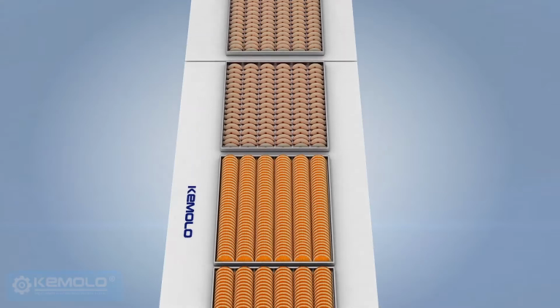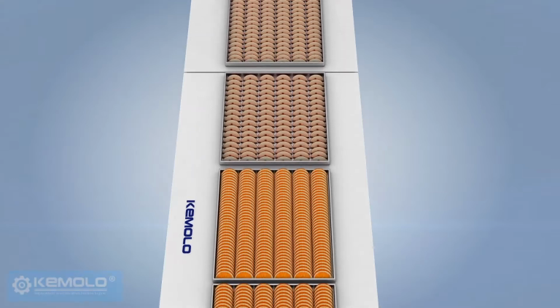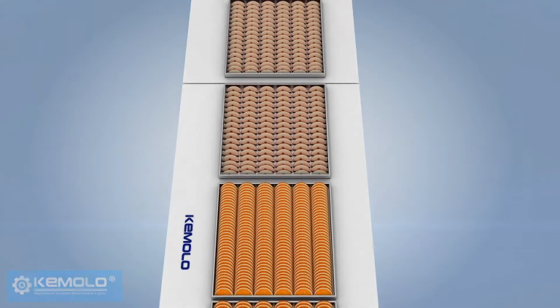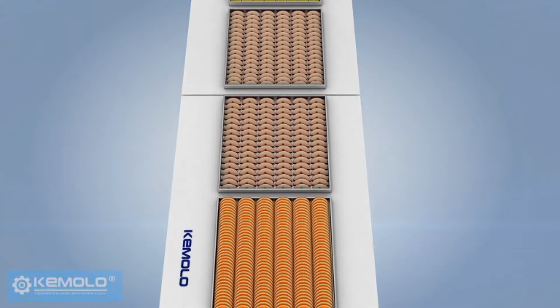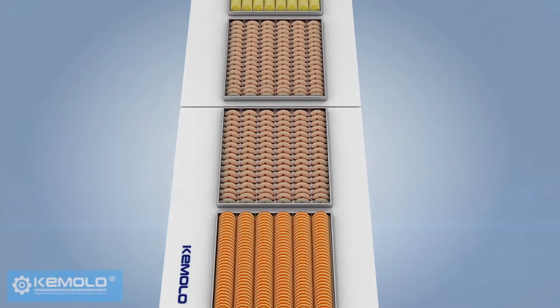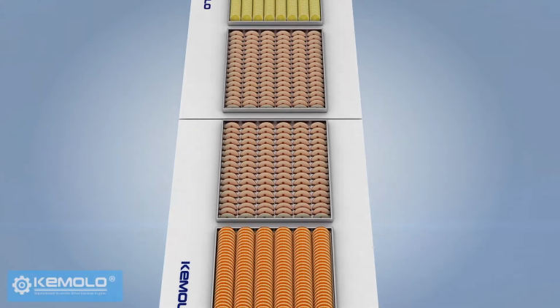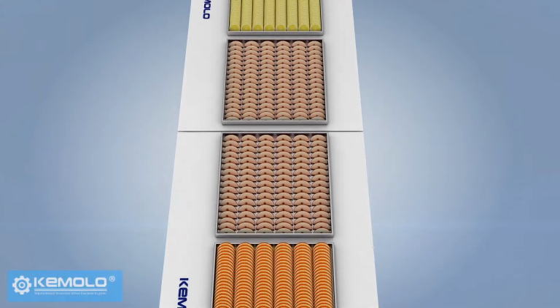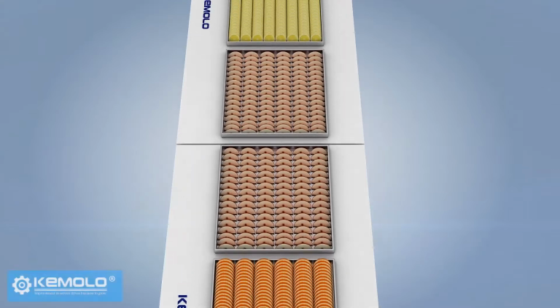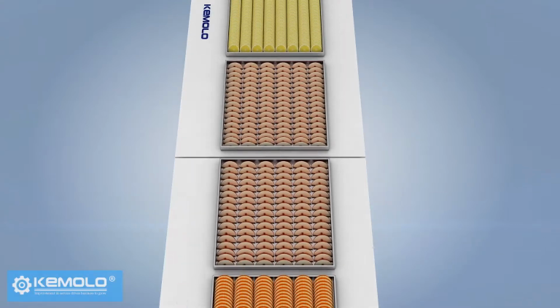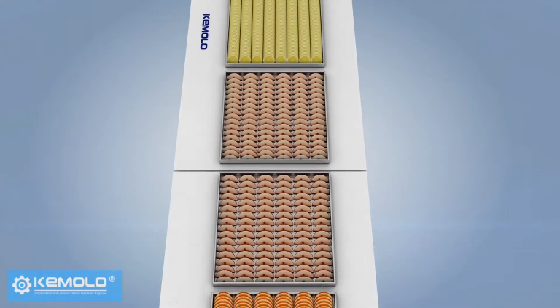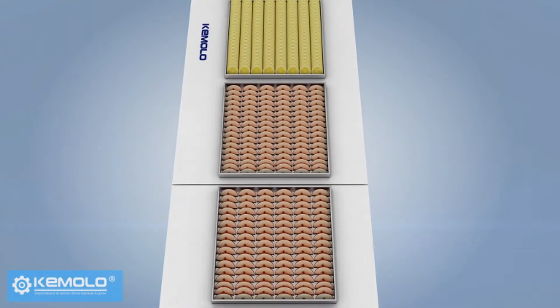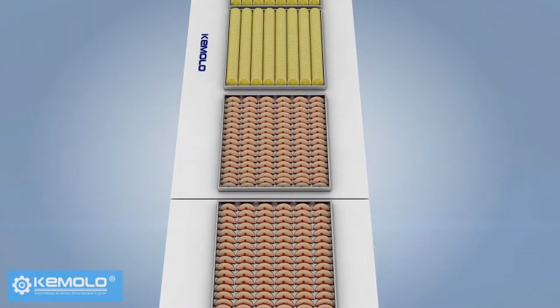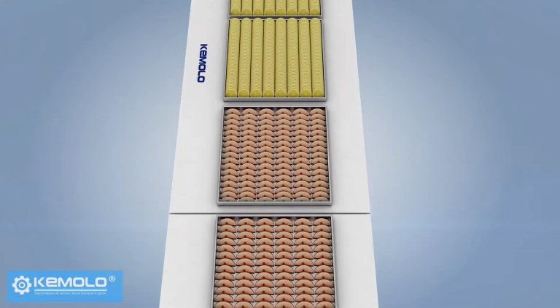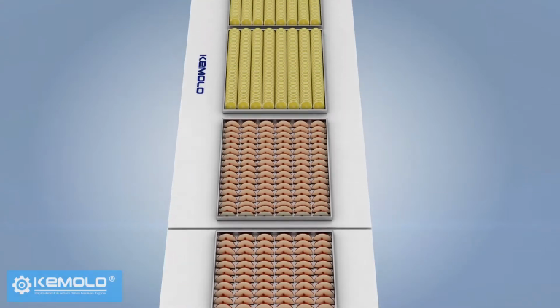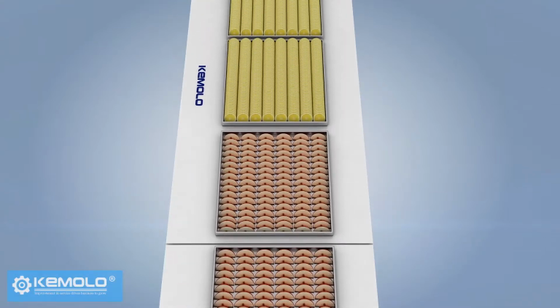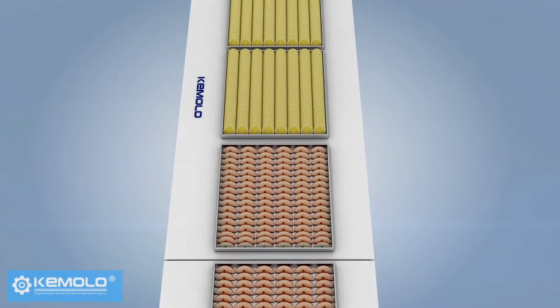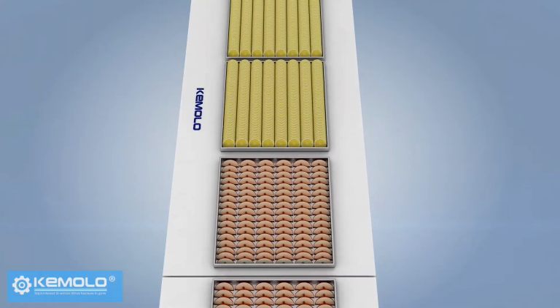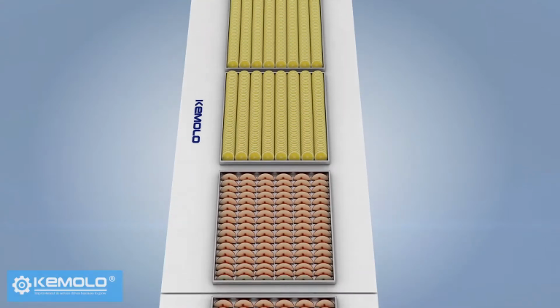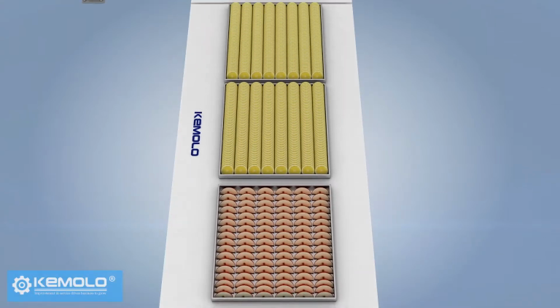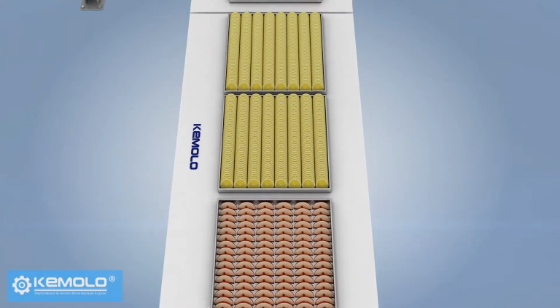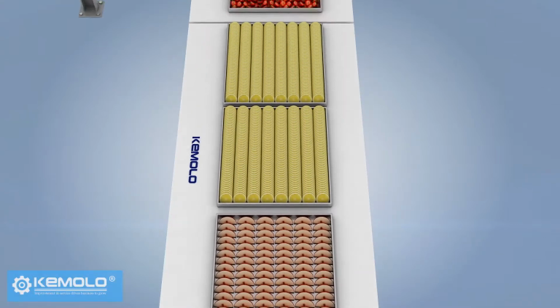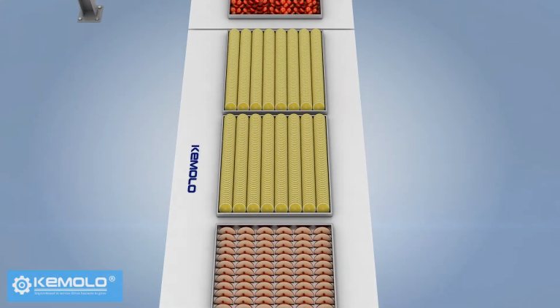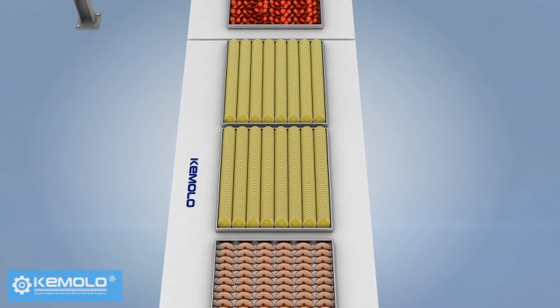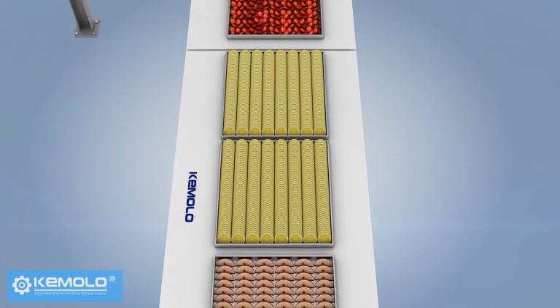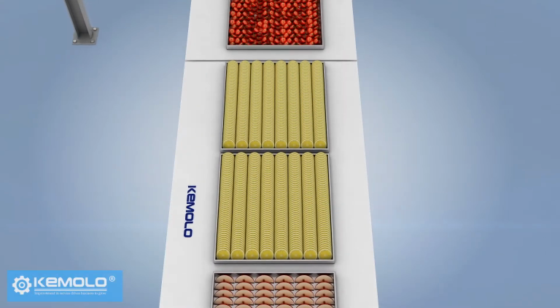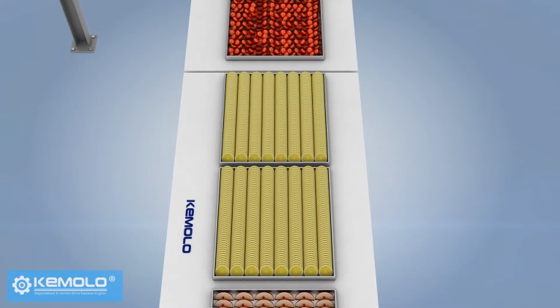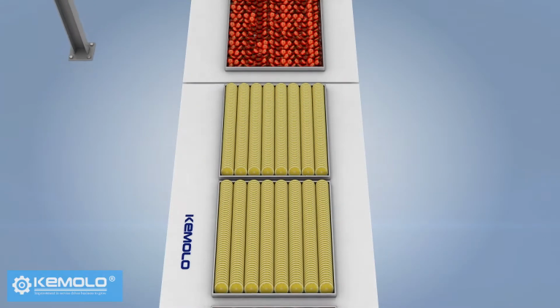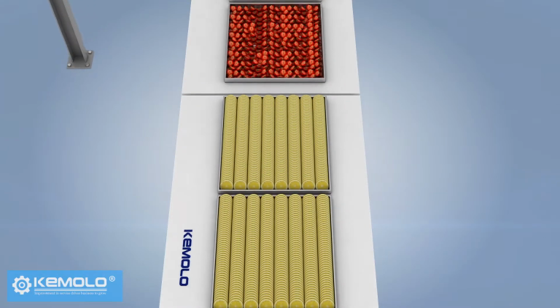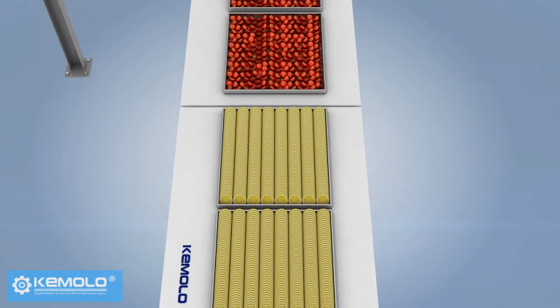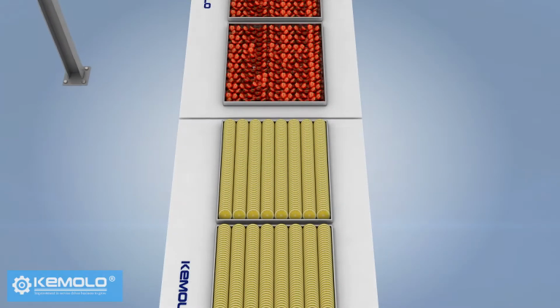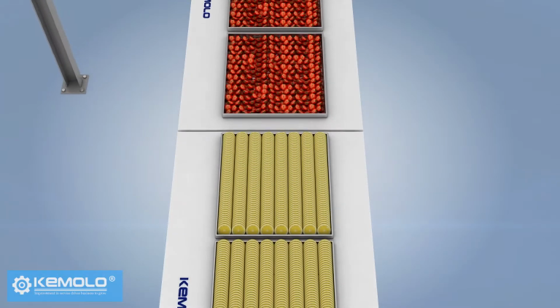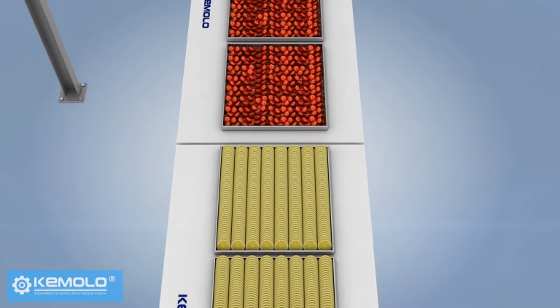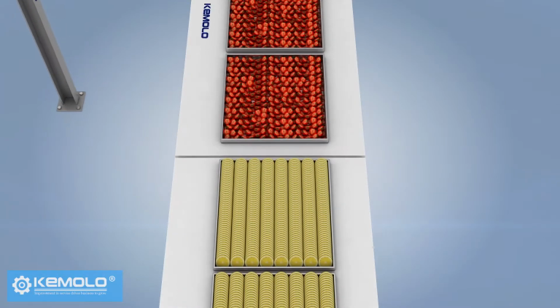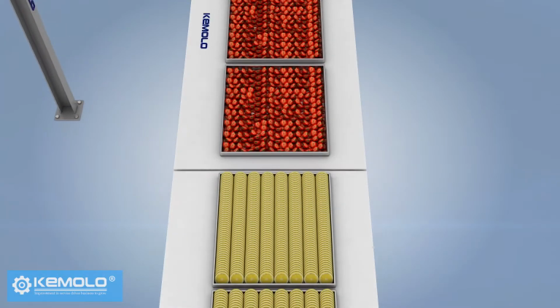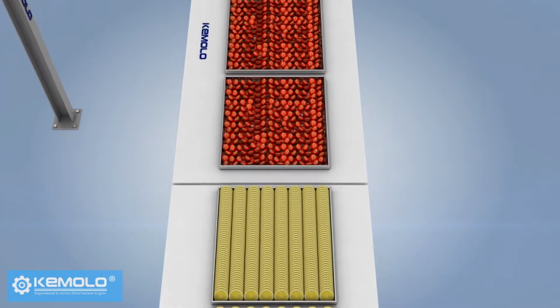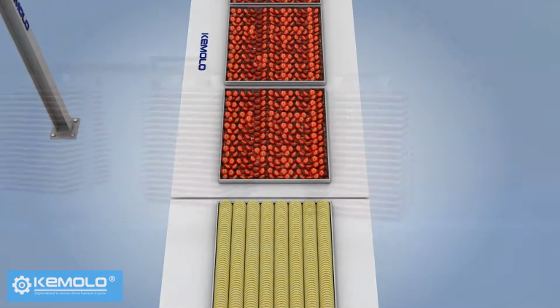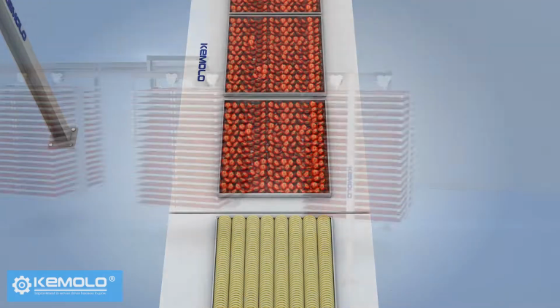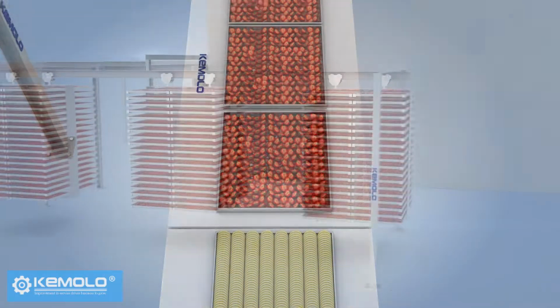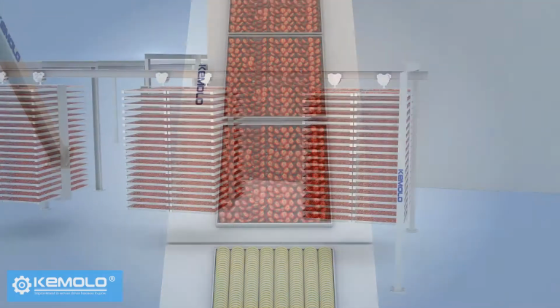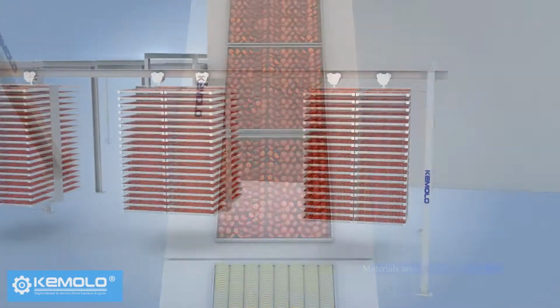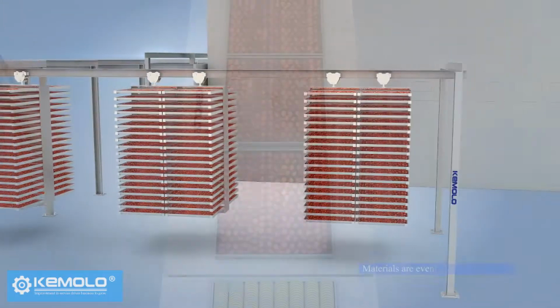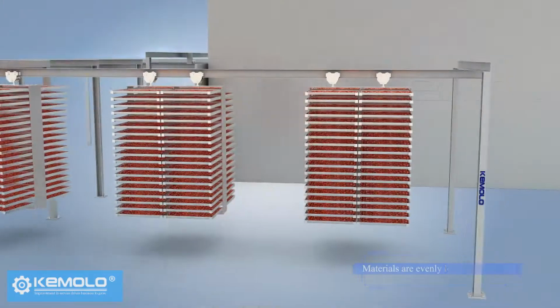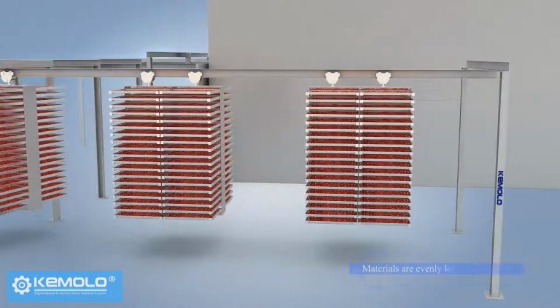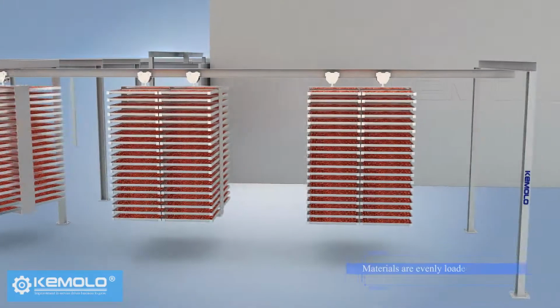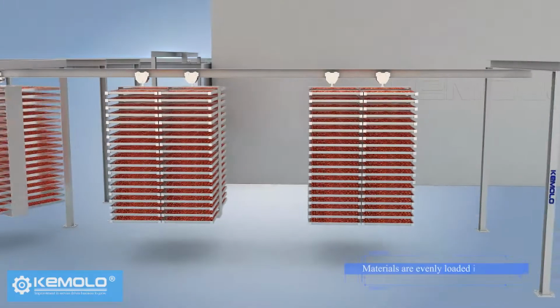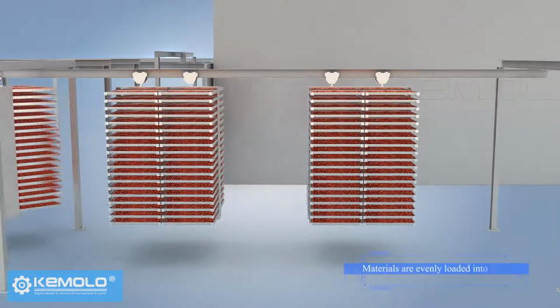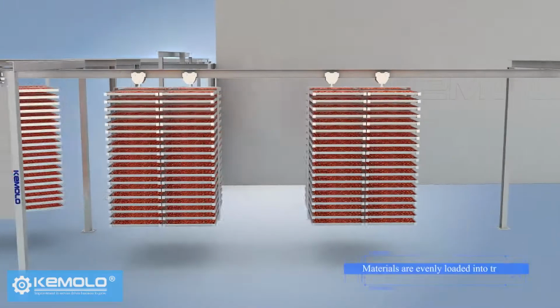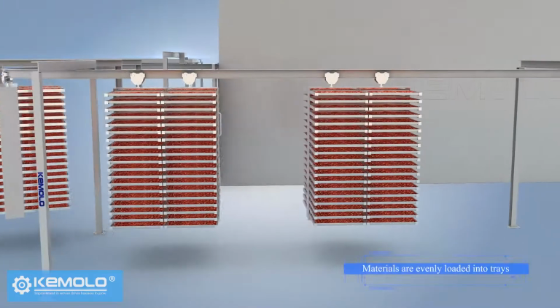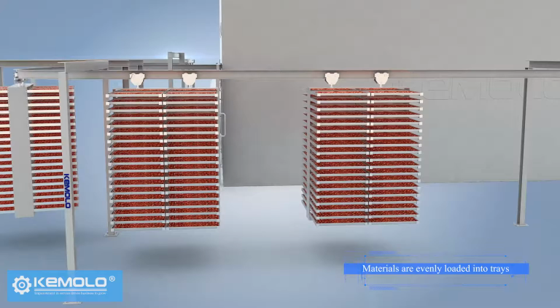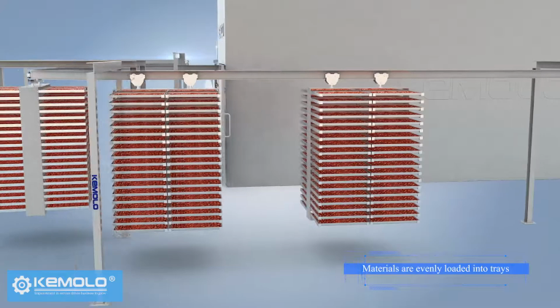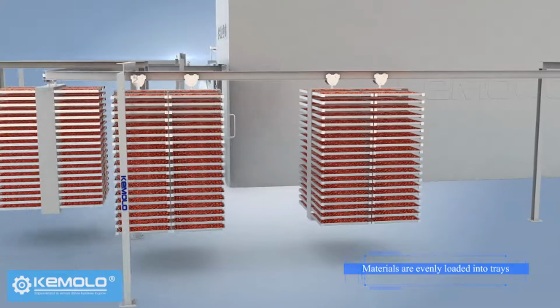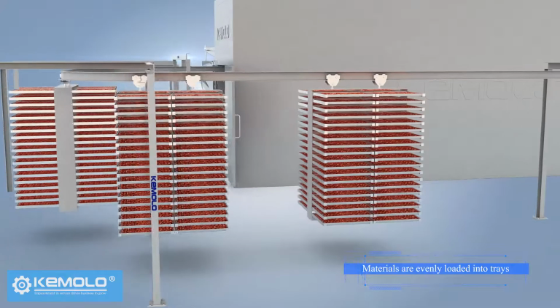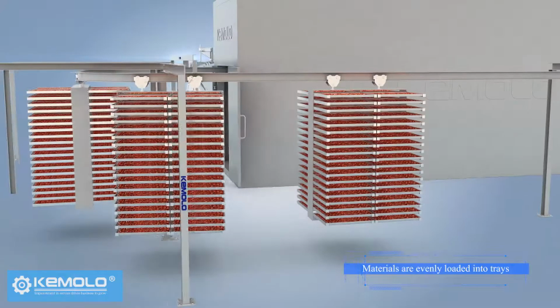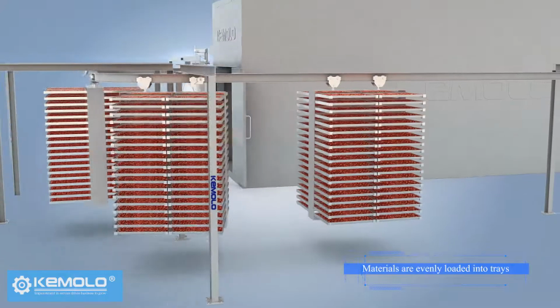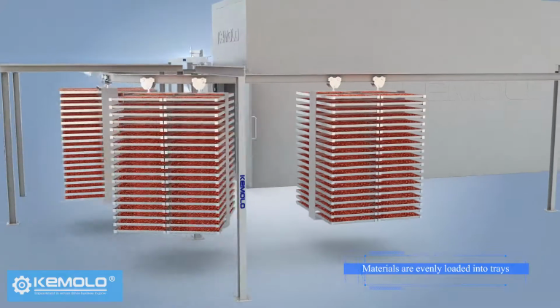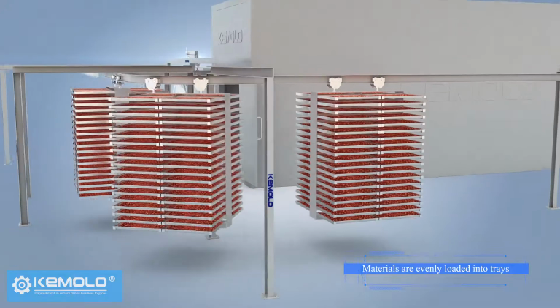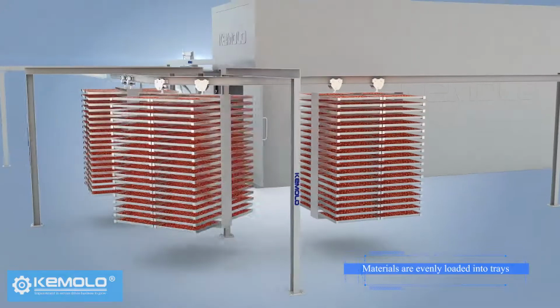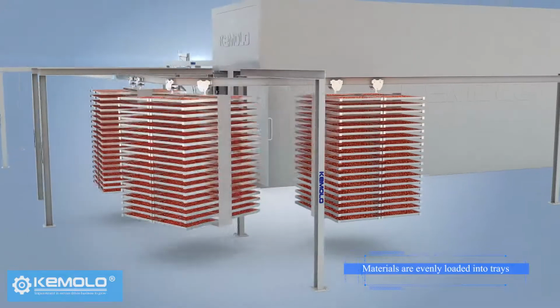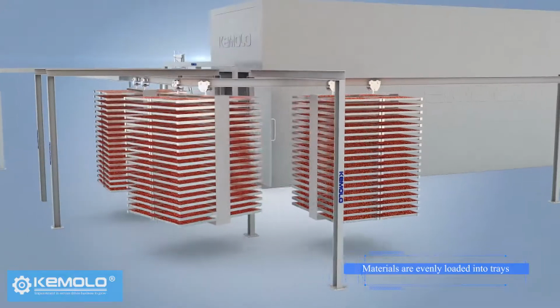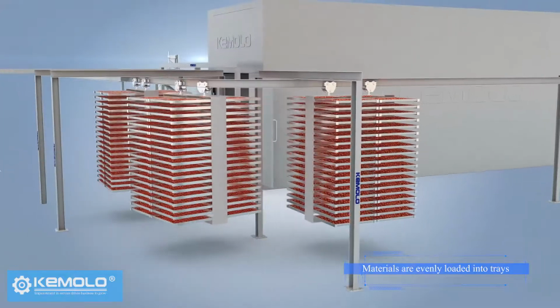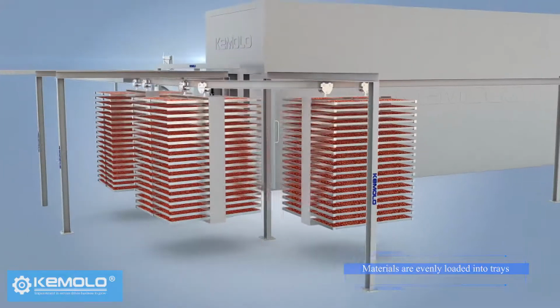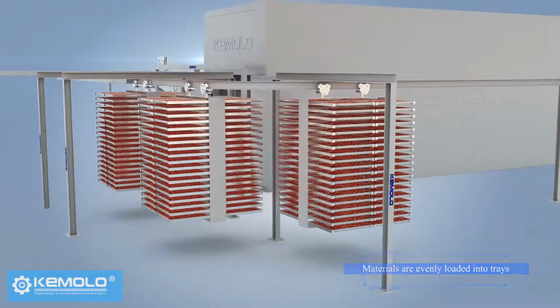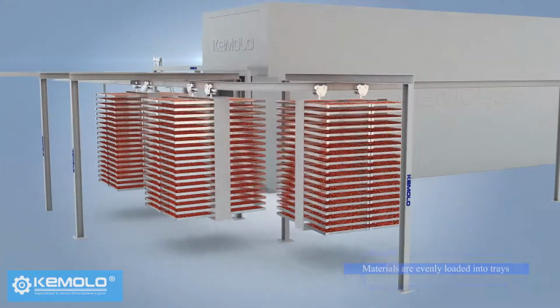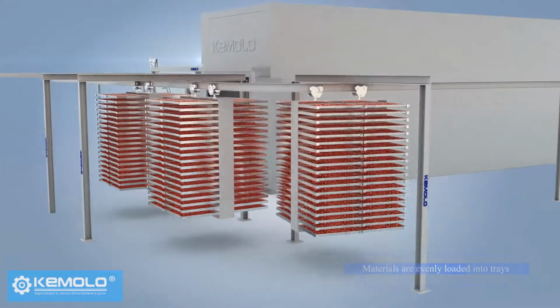First, wash sliced fruits, vegetables, or other pre-processed materials evenly and load them into product trays.